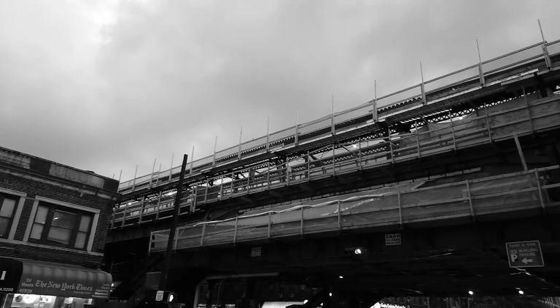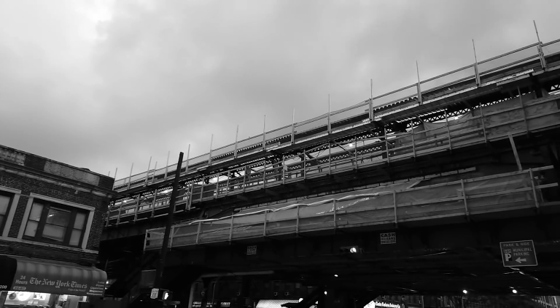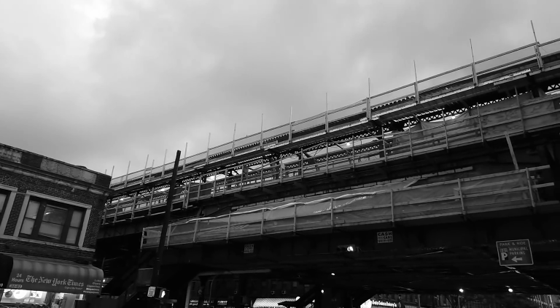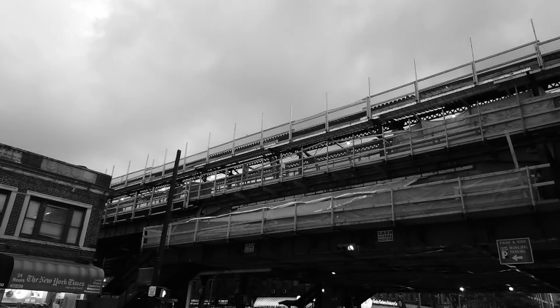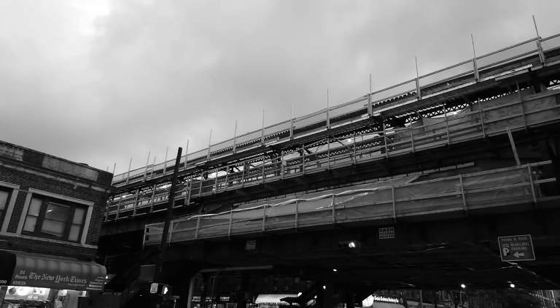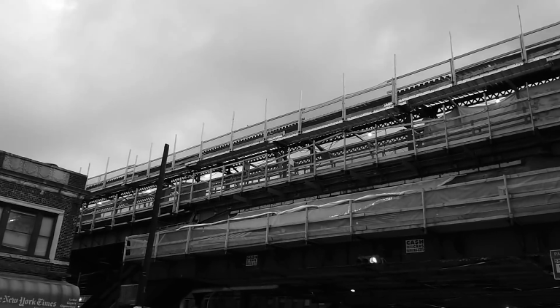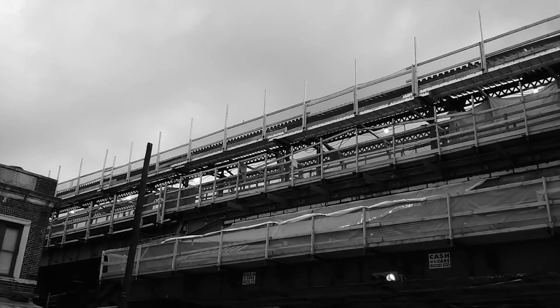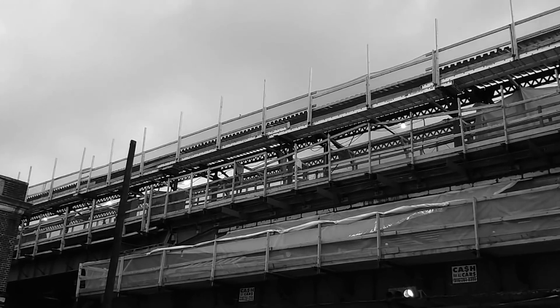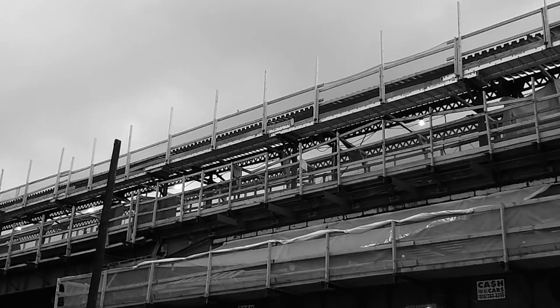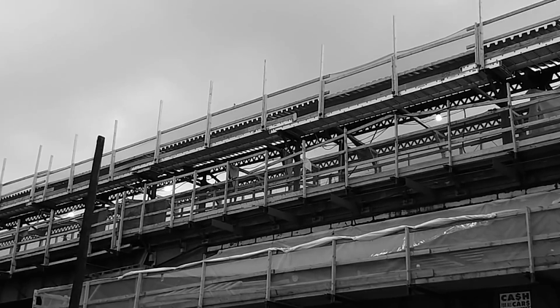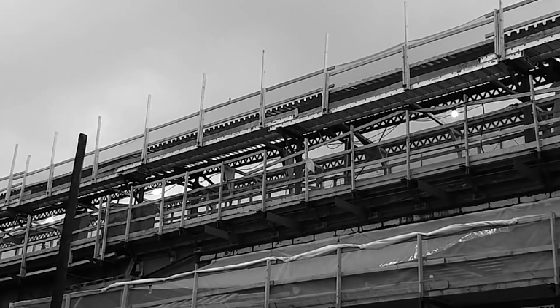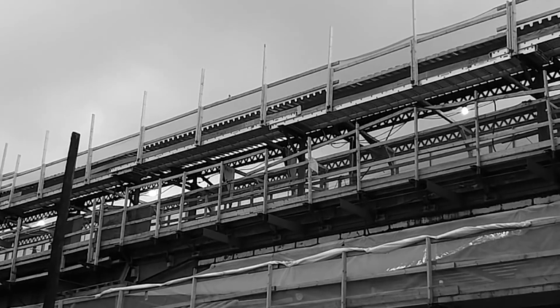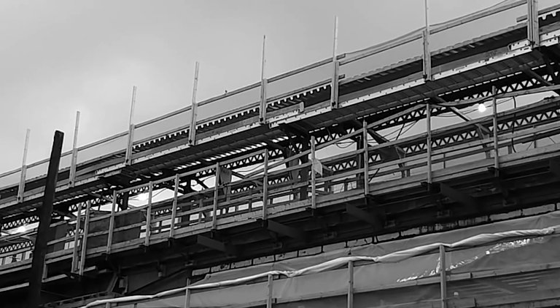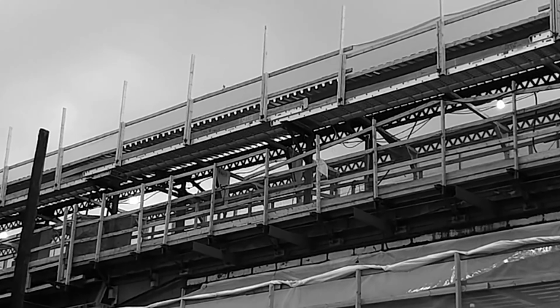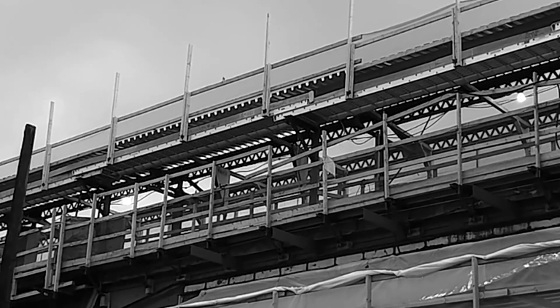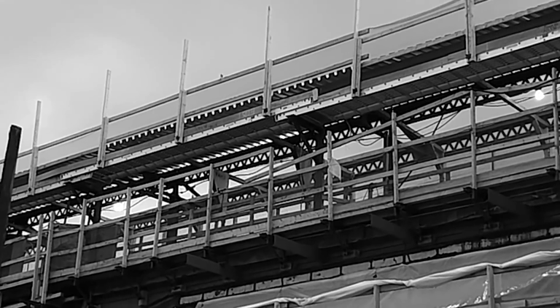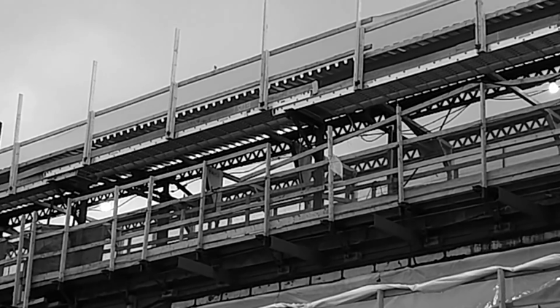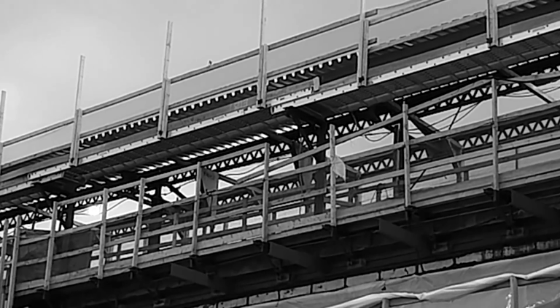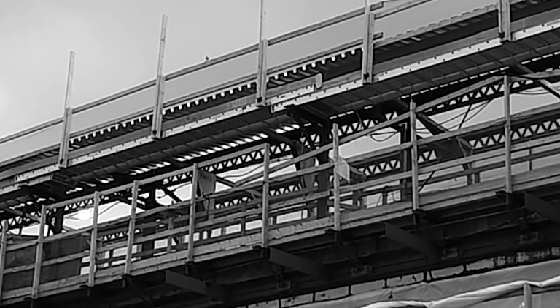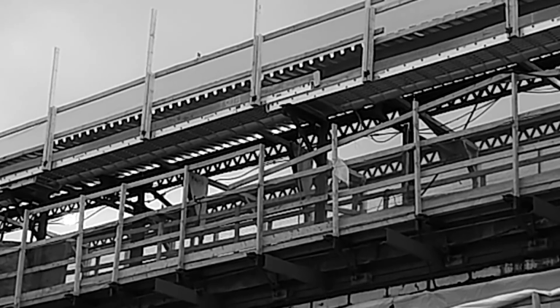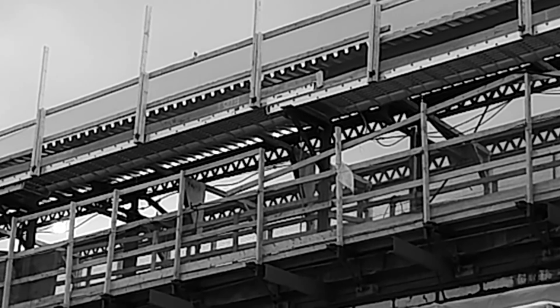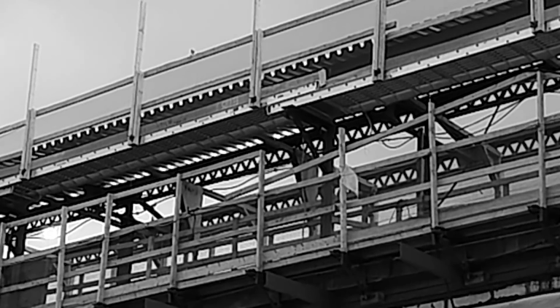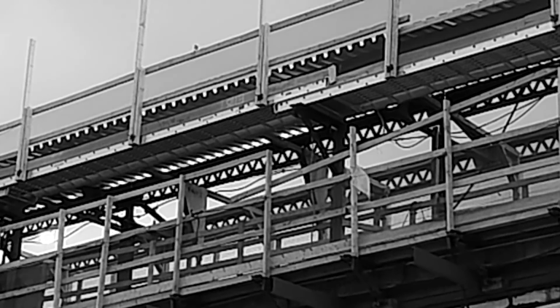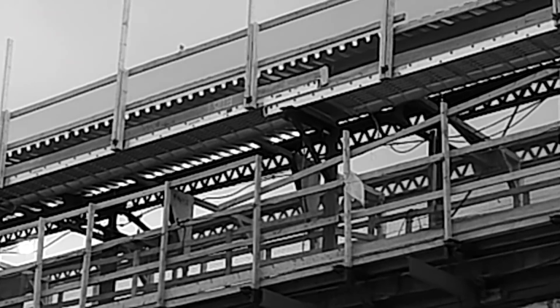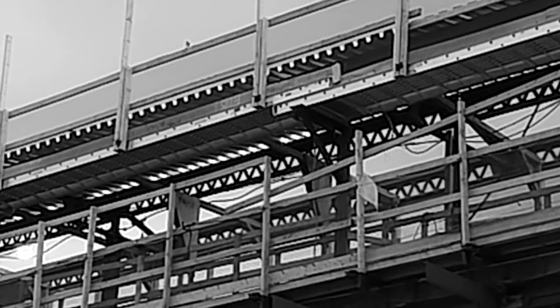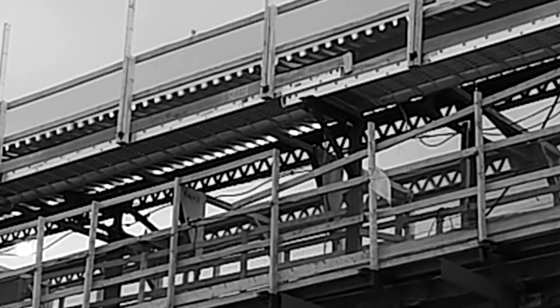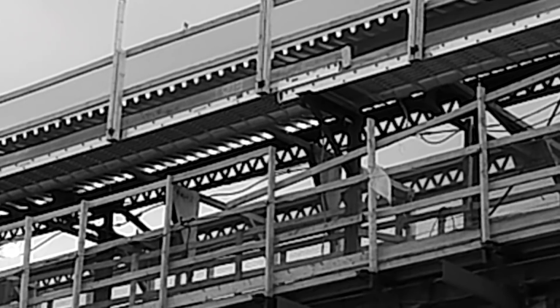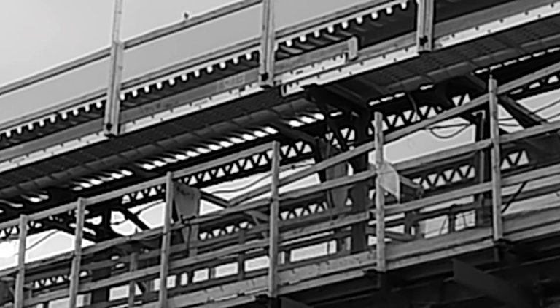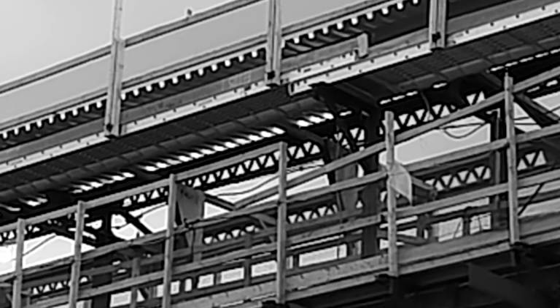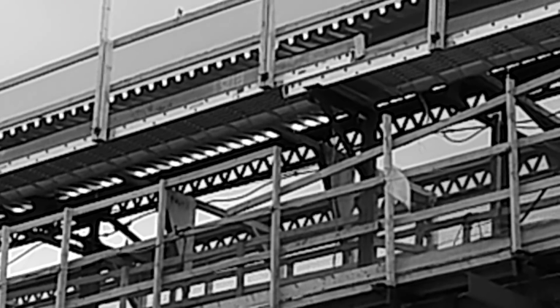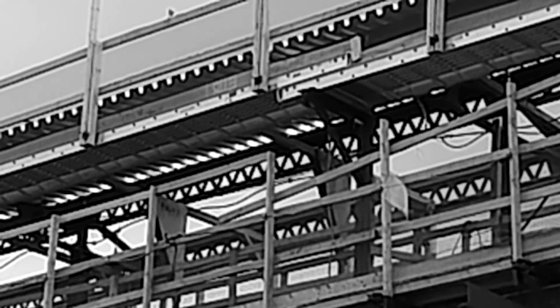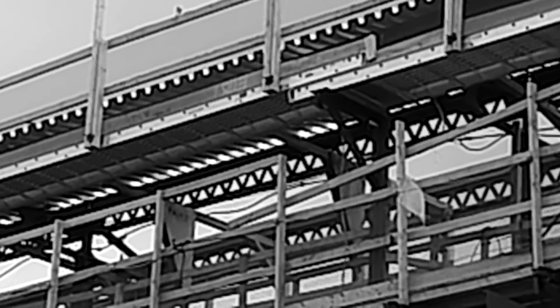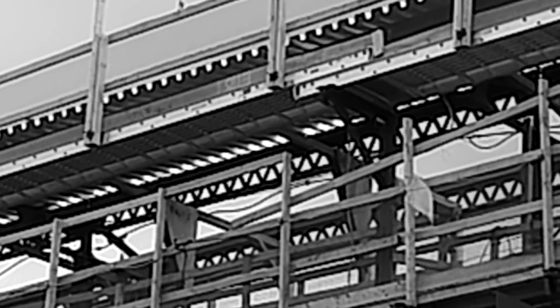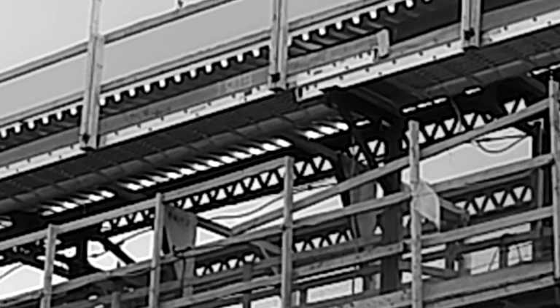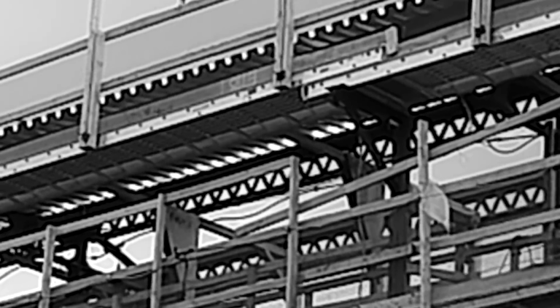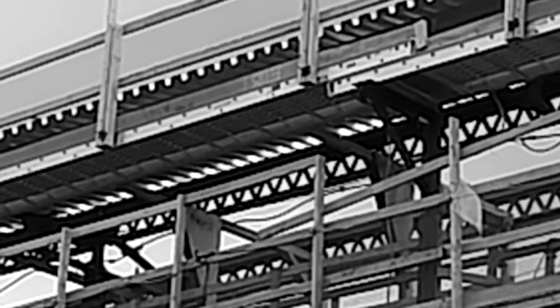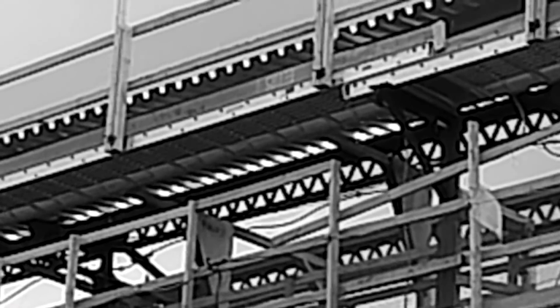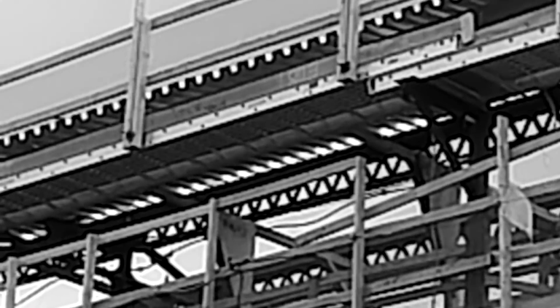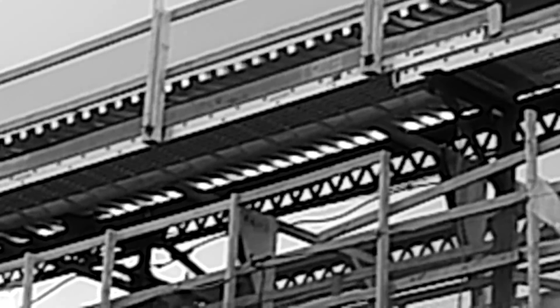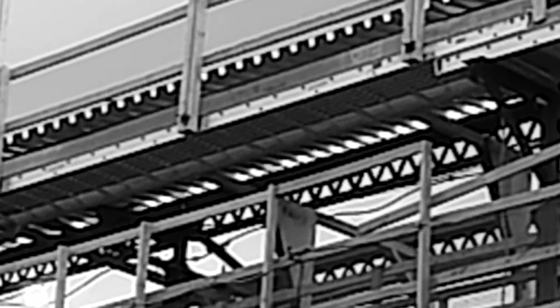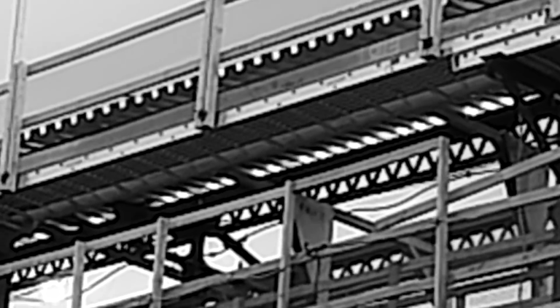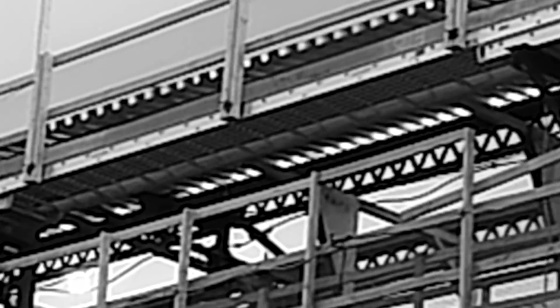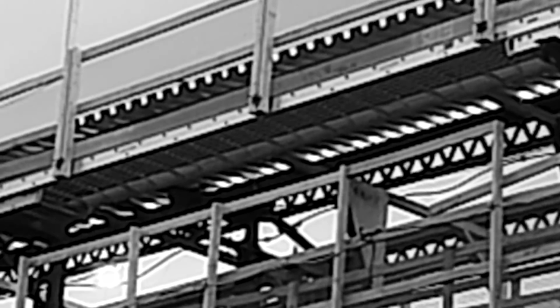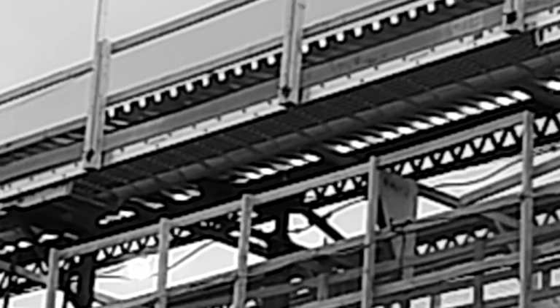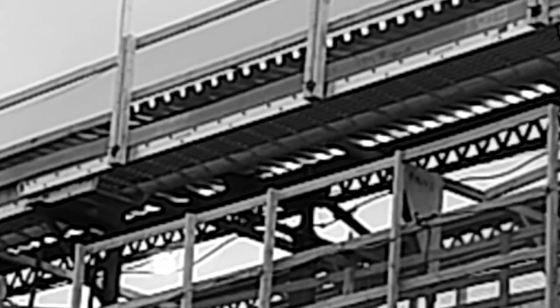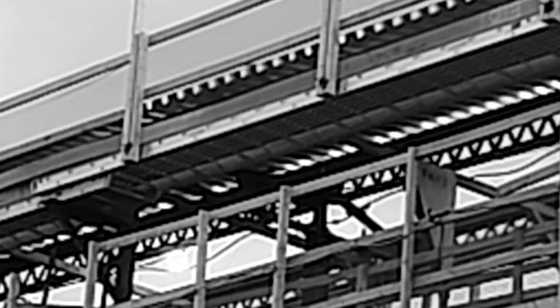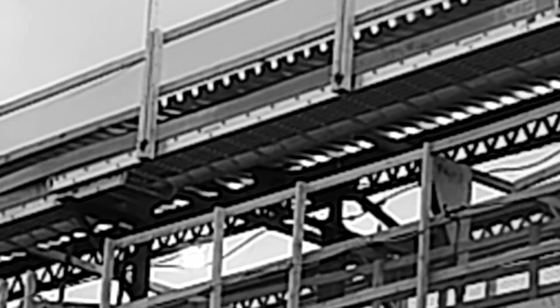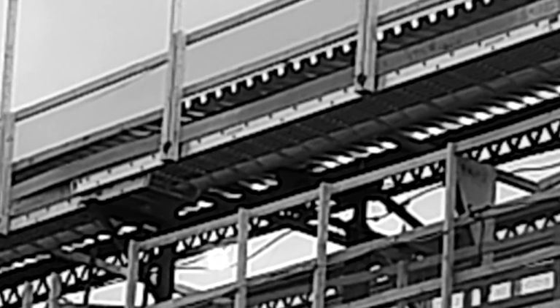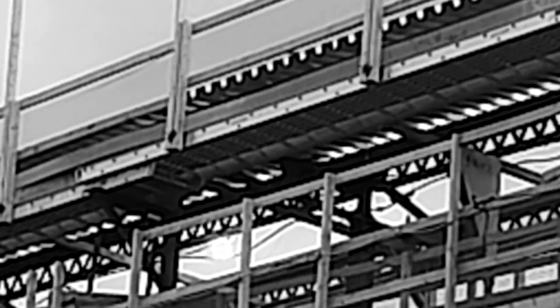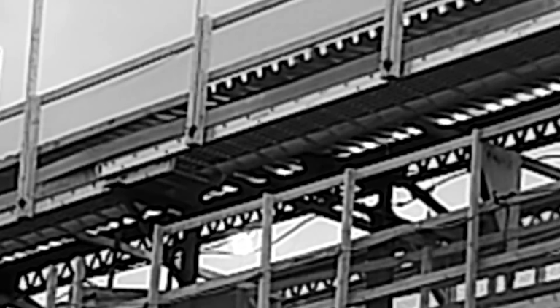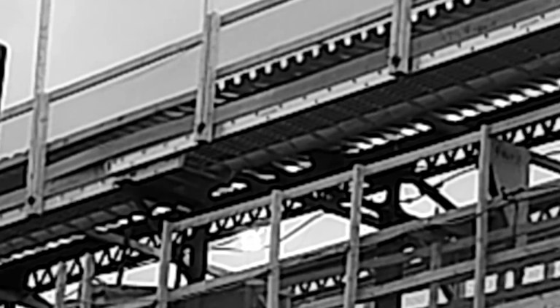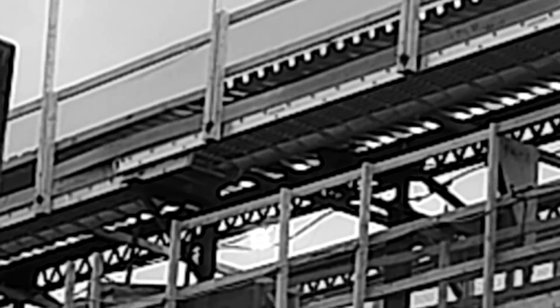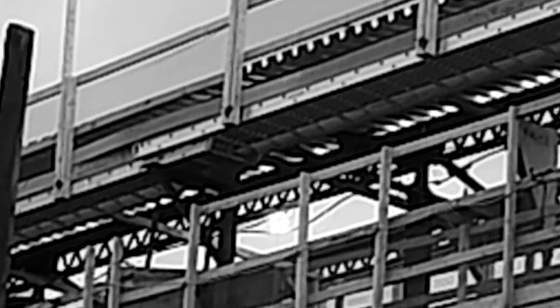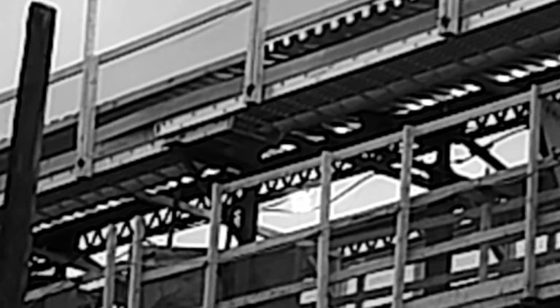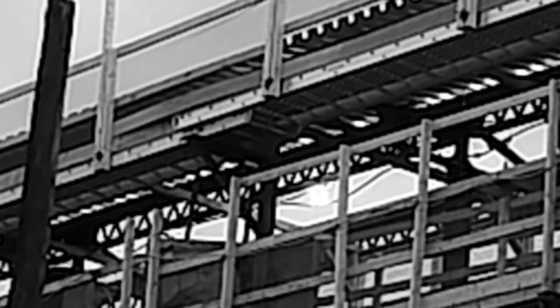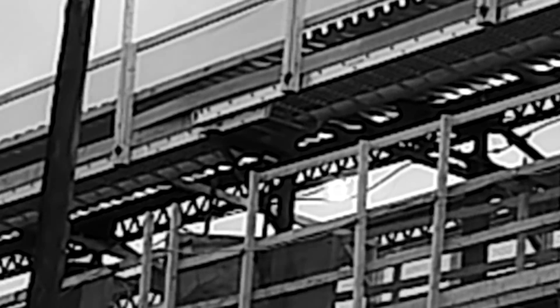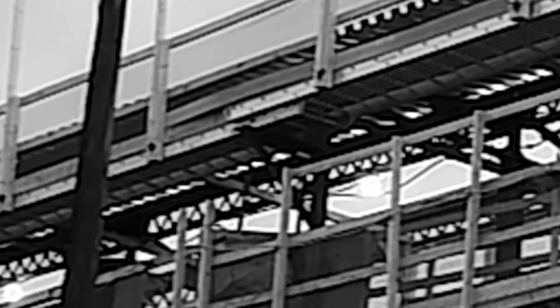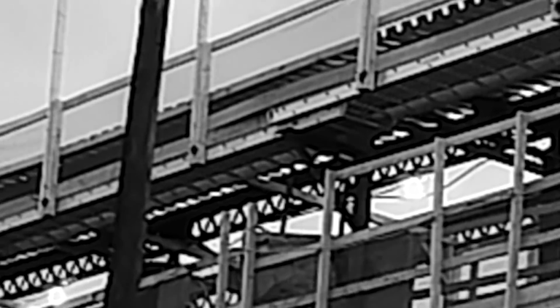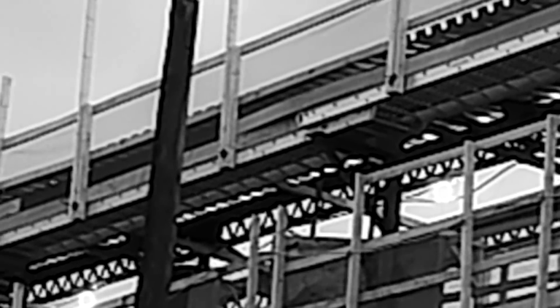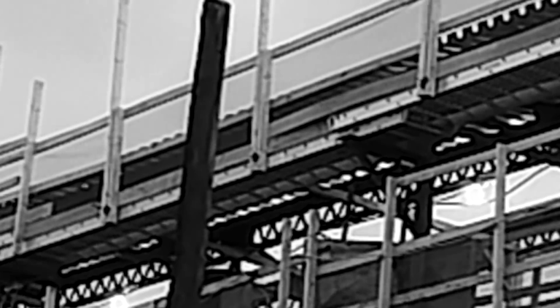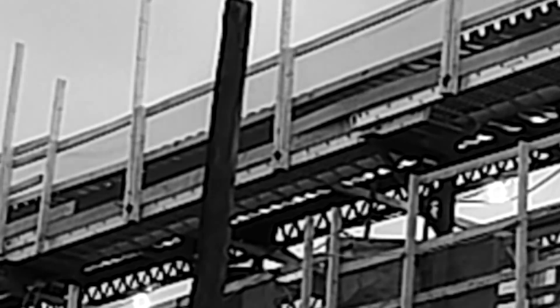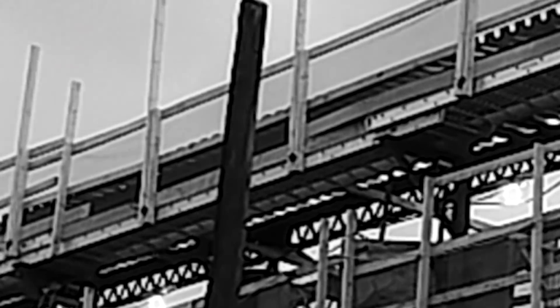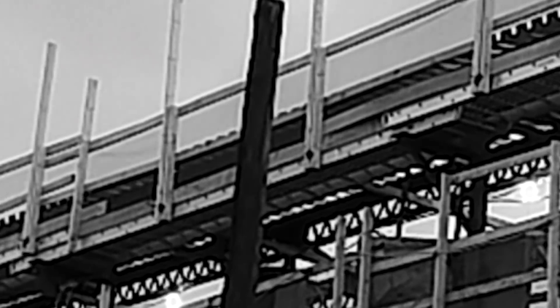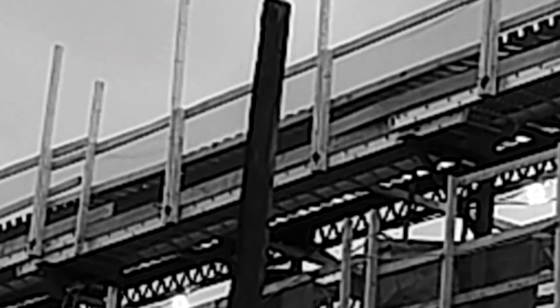And we got a new subway station up there. A lot of construction on it.